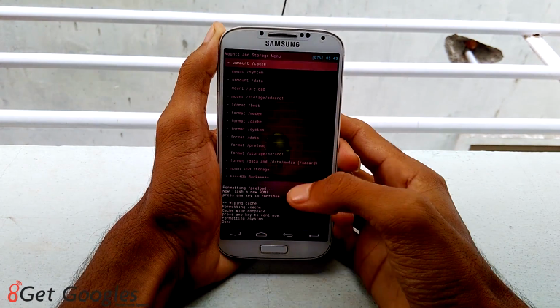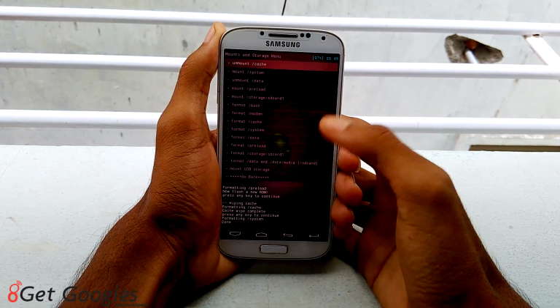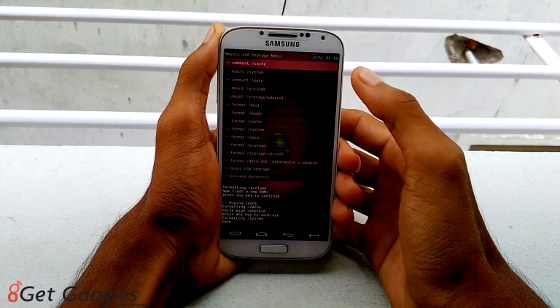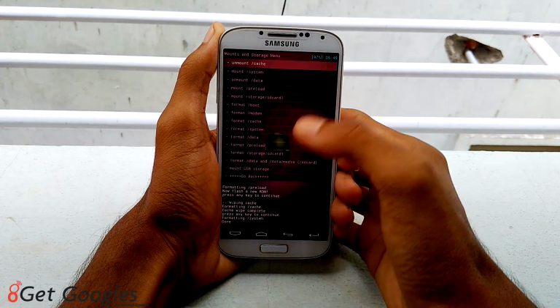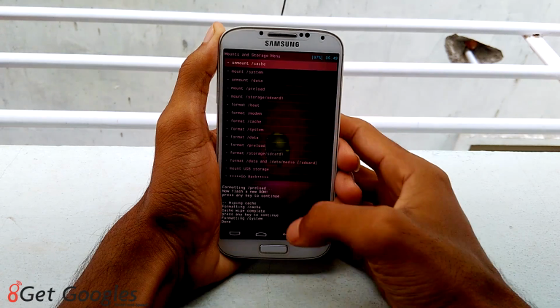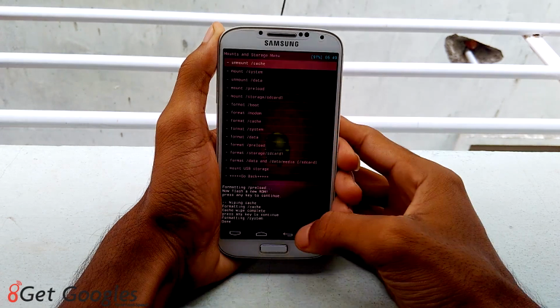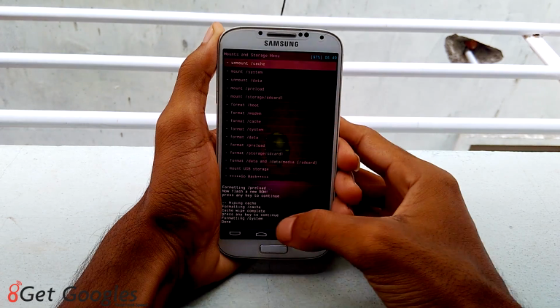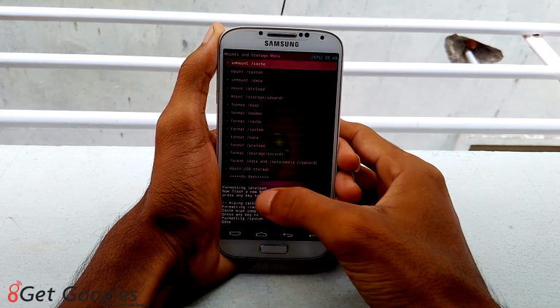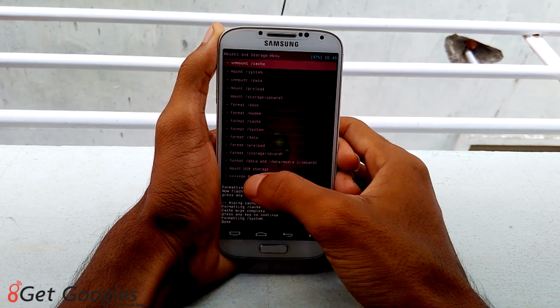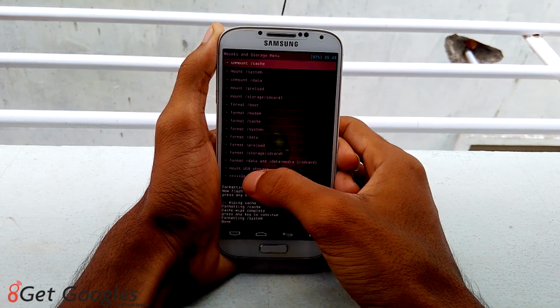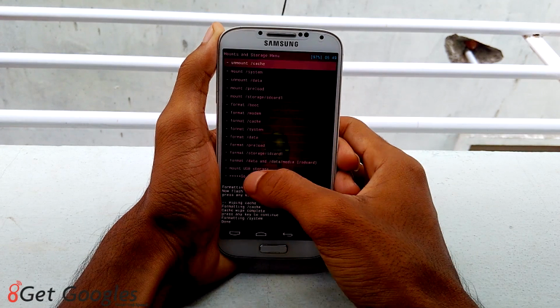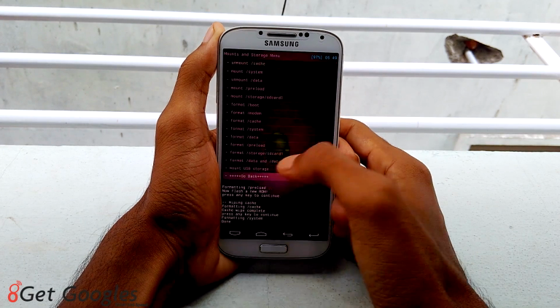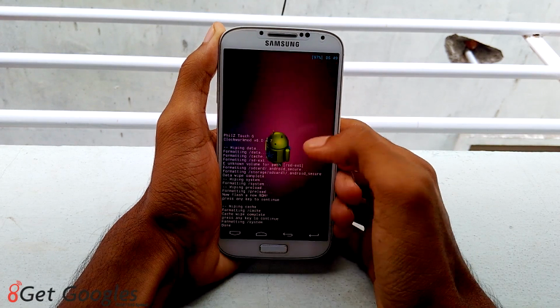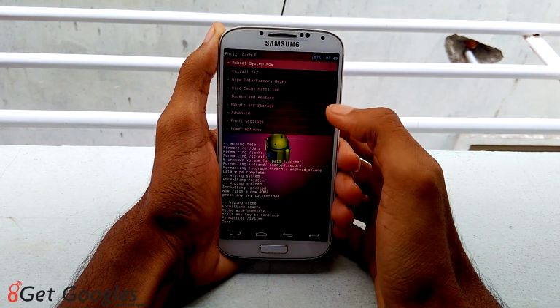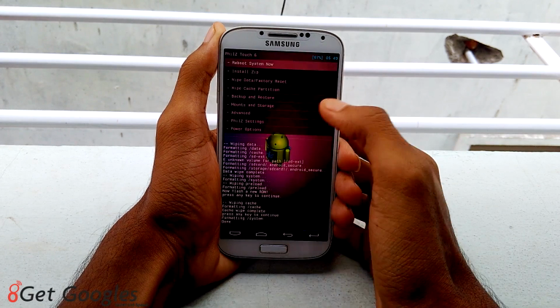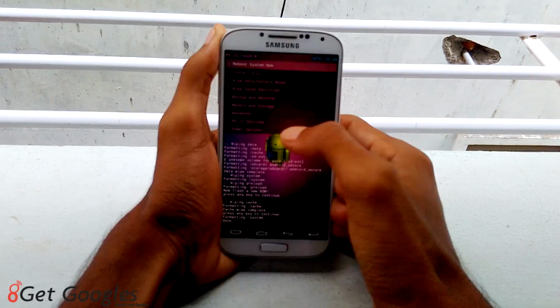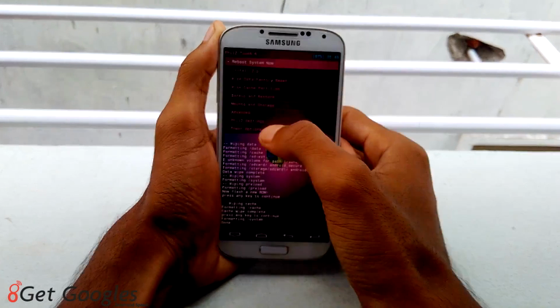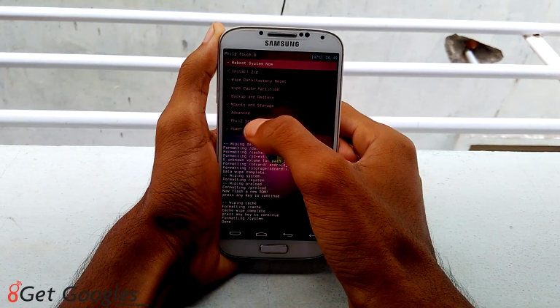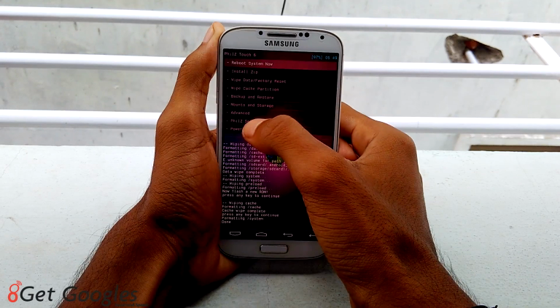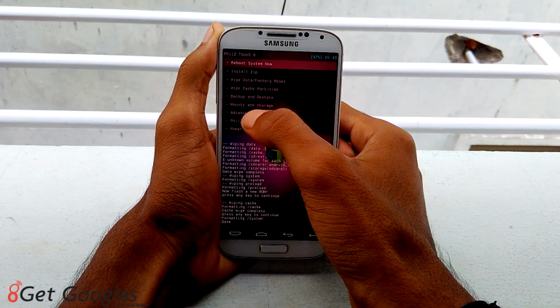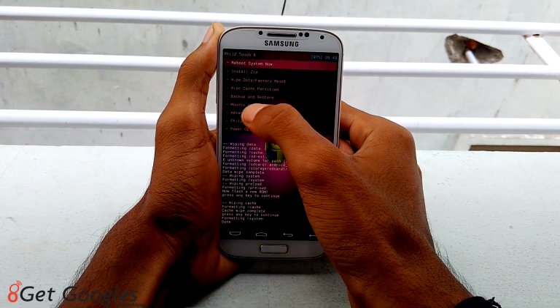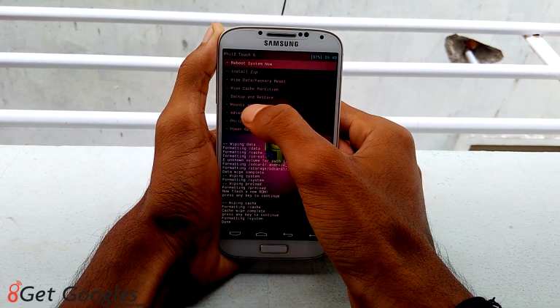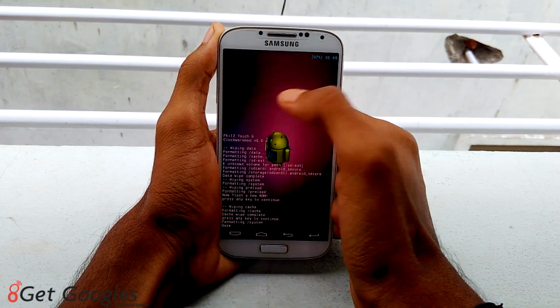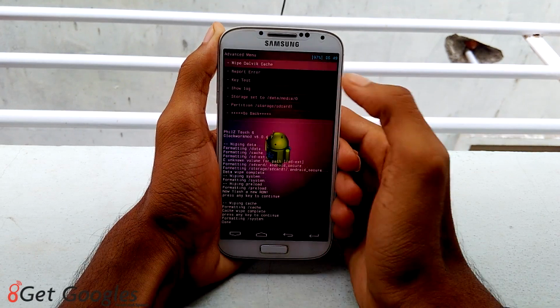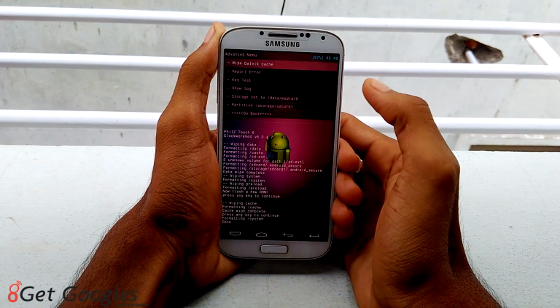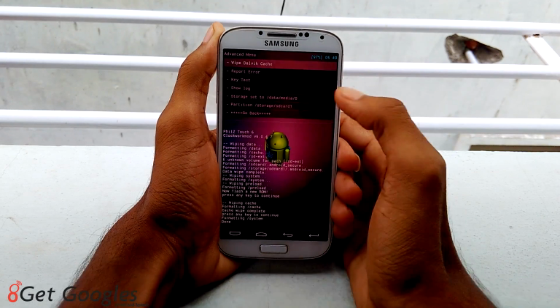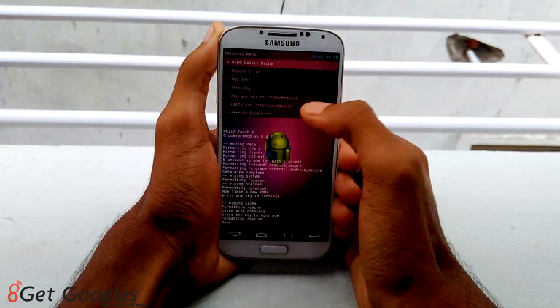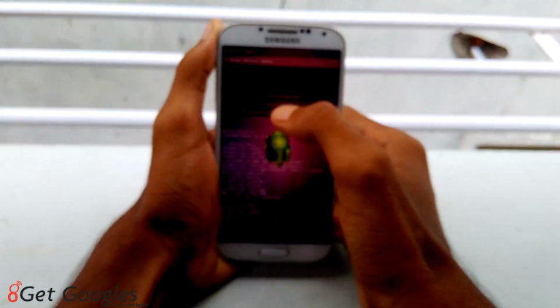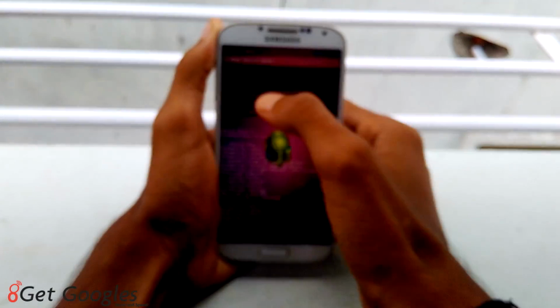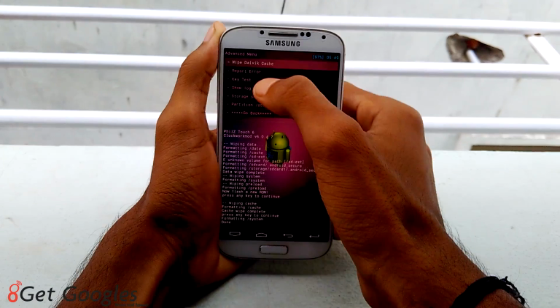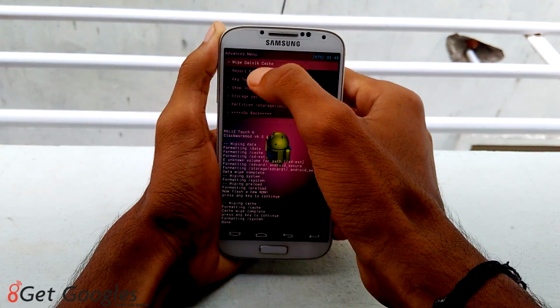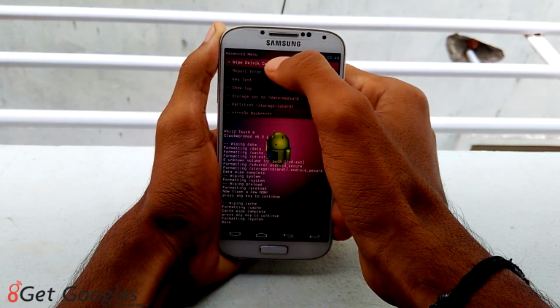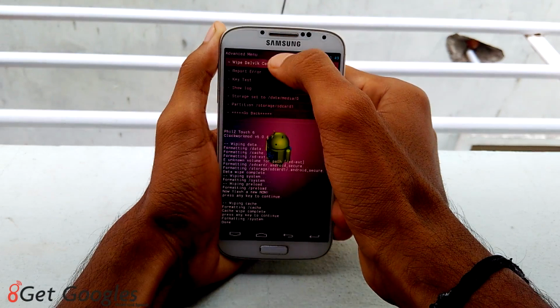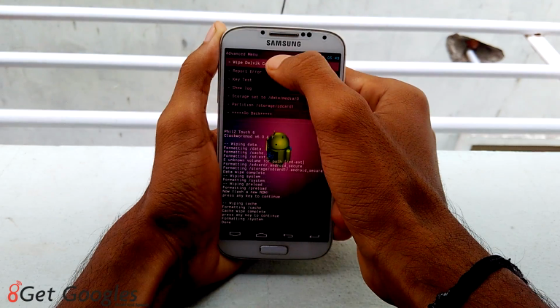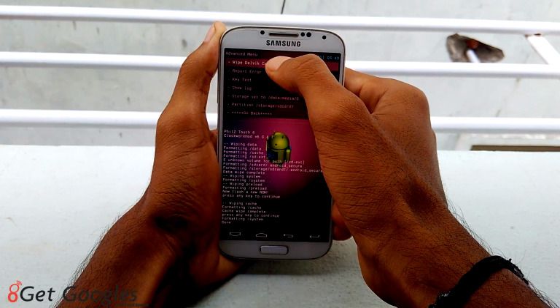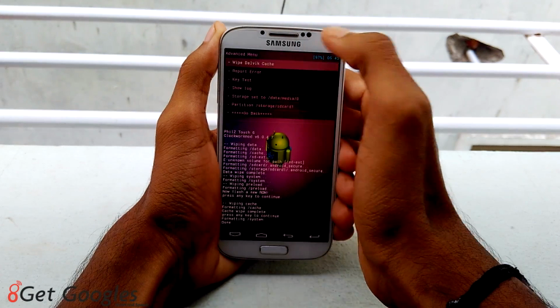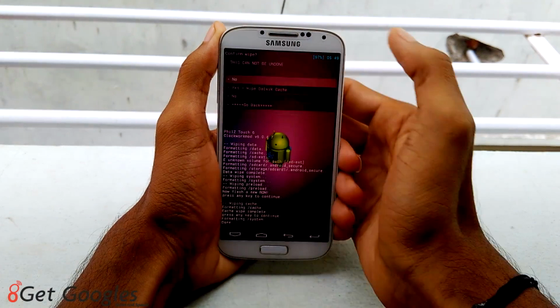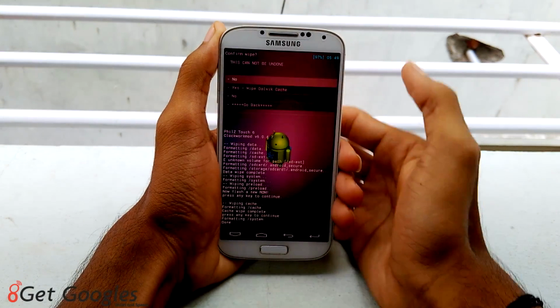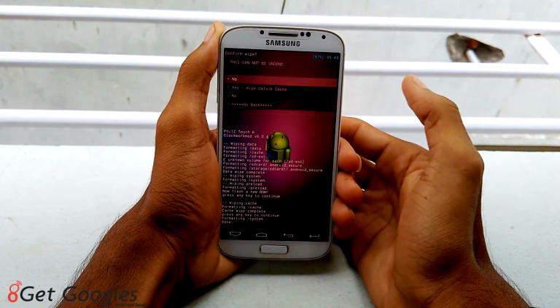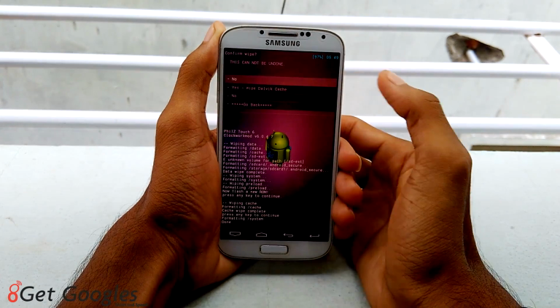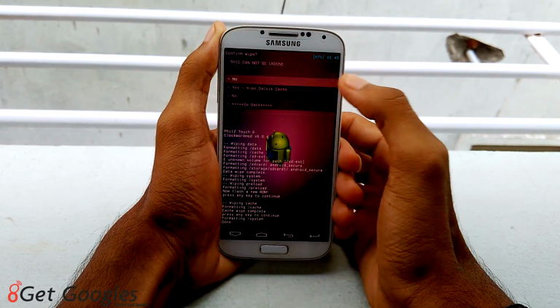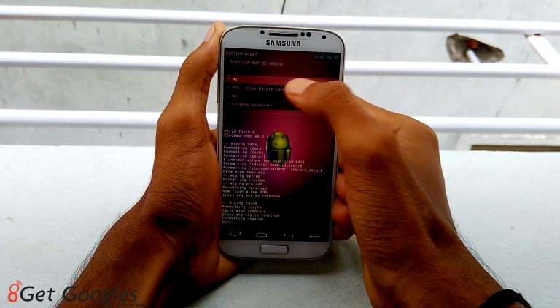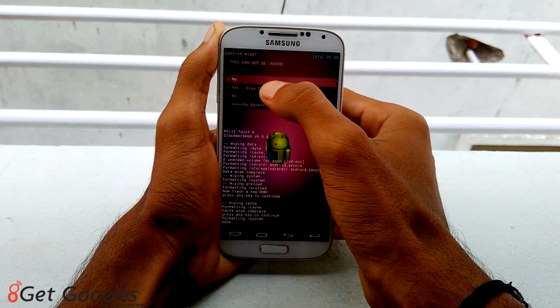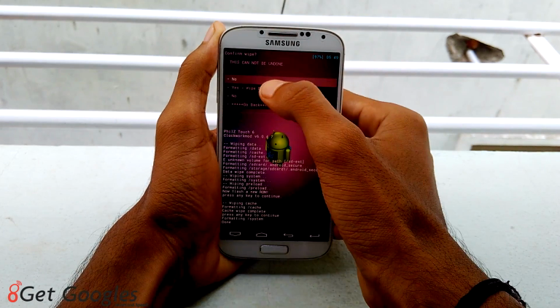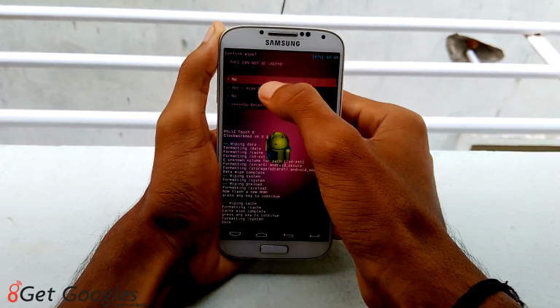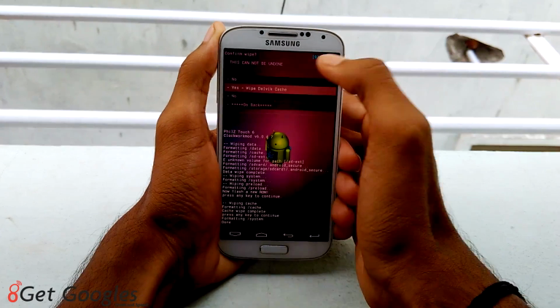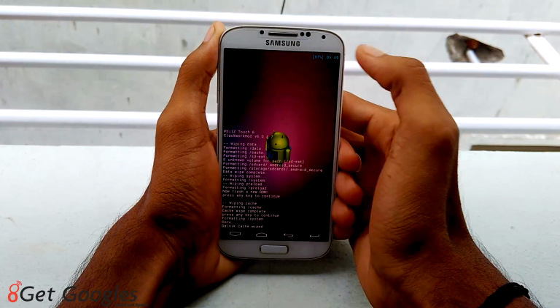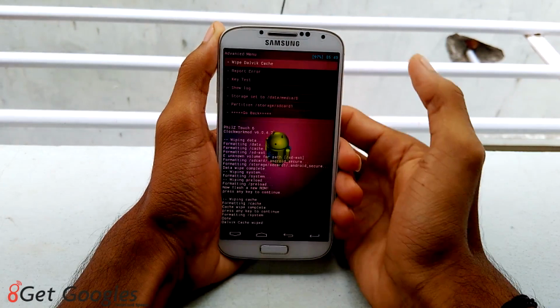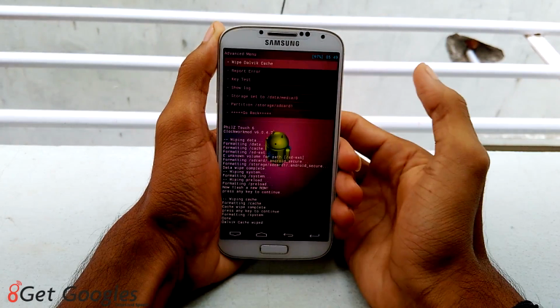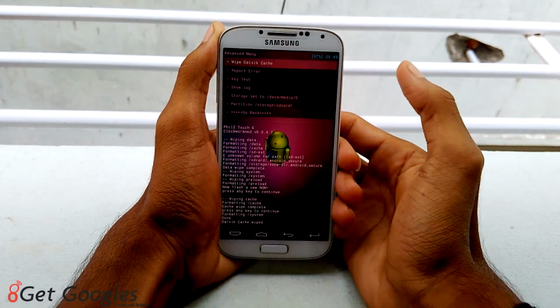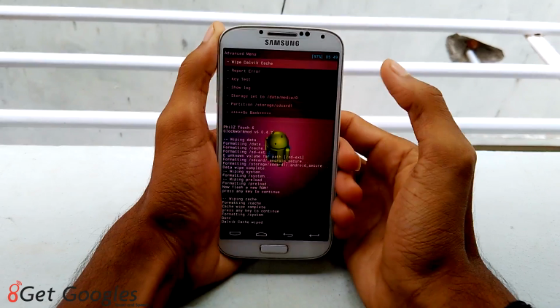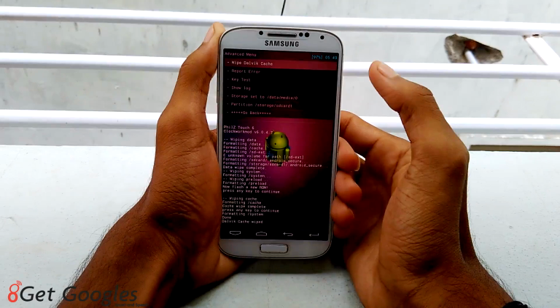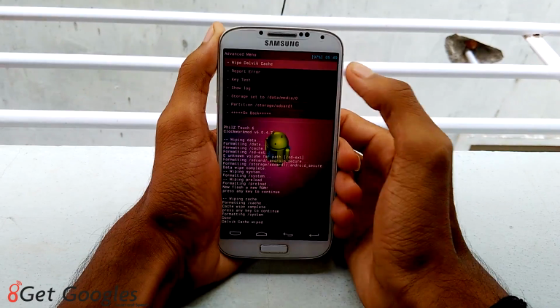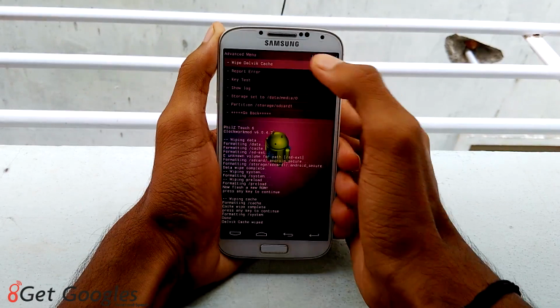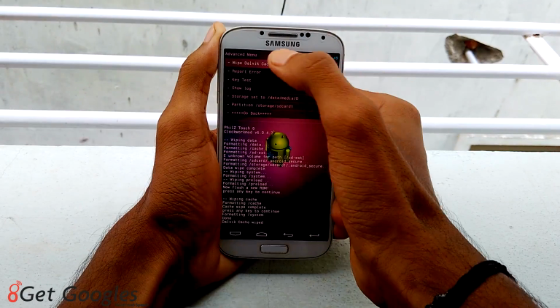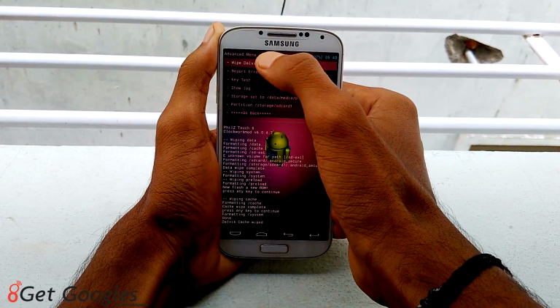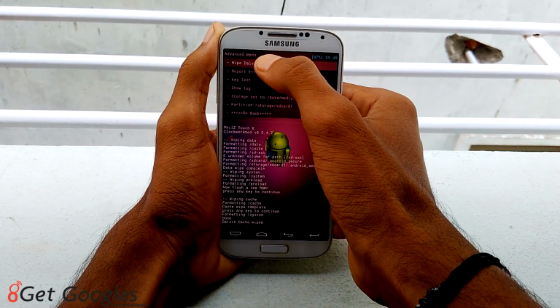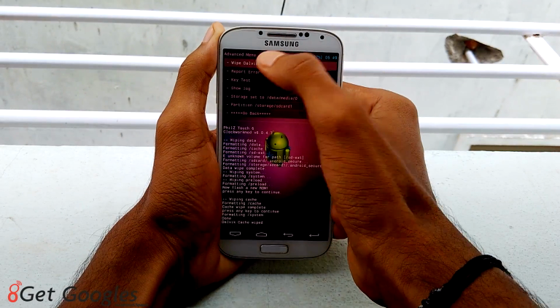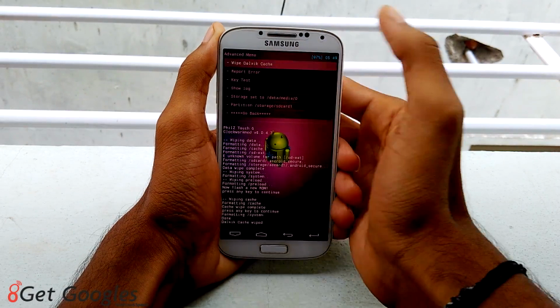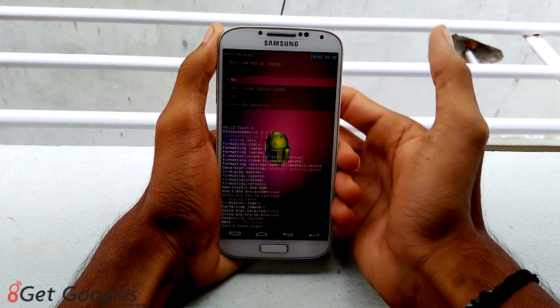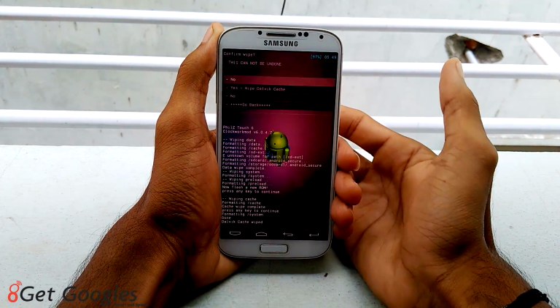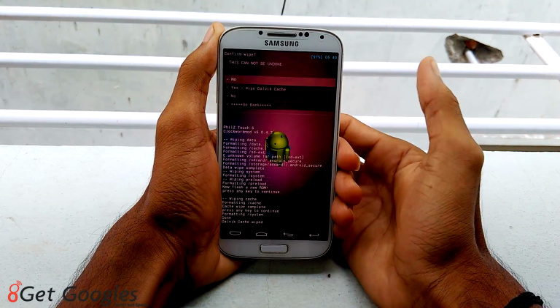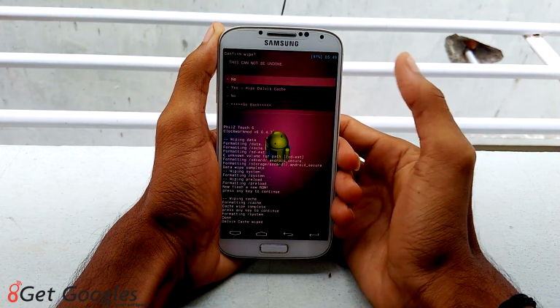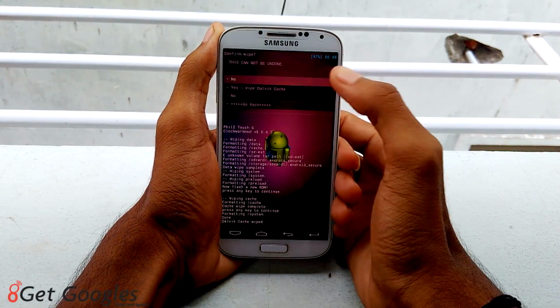Then go back, select advanced, then wipe dalvik cache and tap on yes. So wipe that.